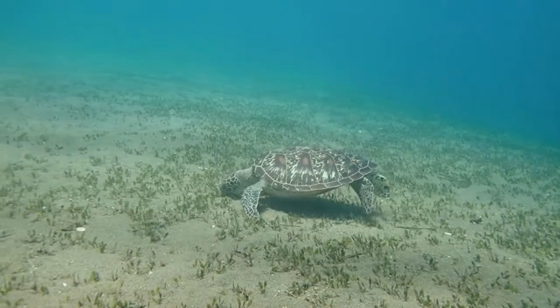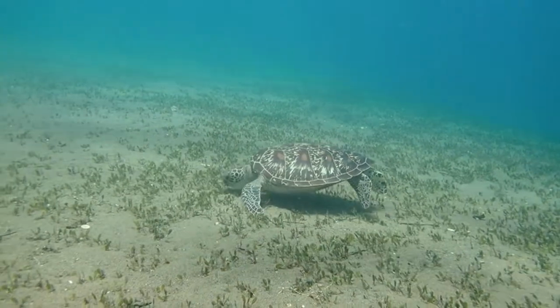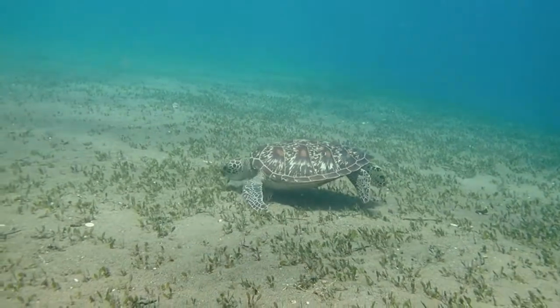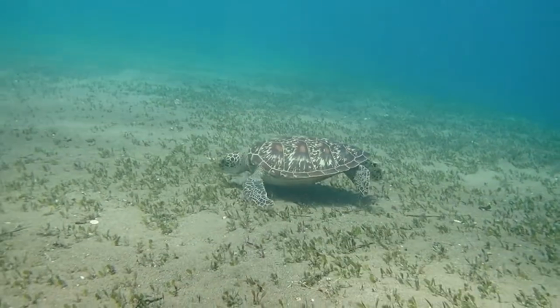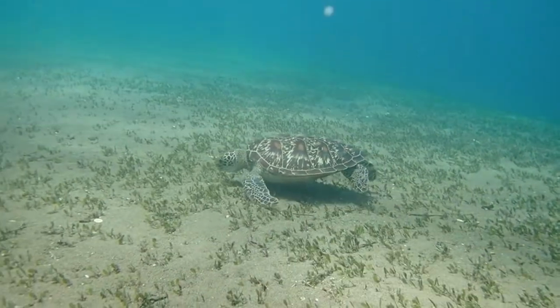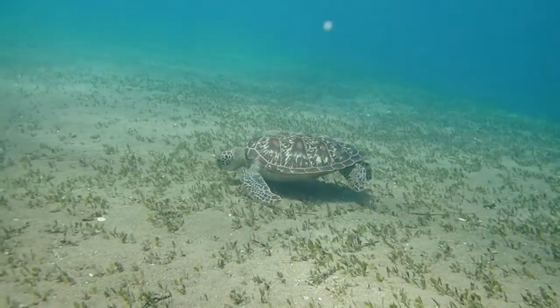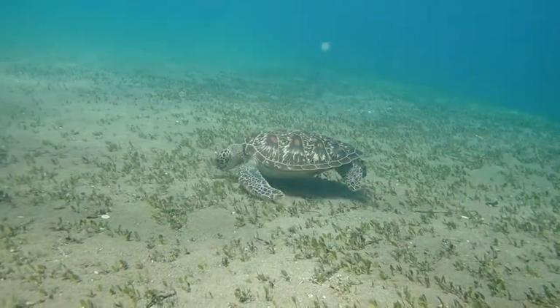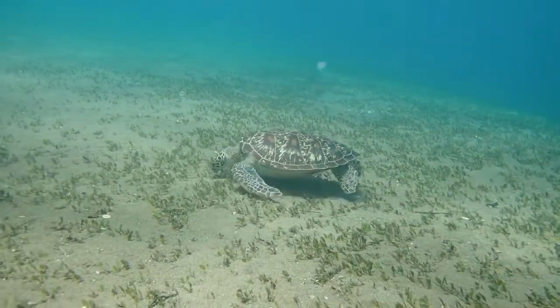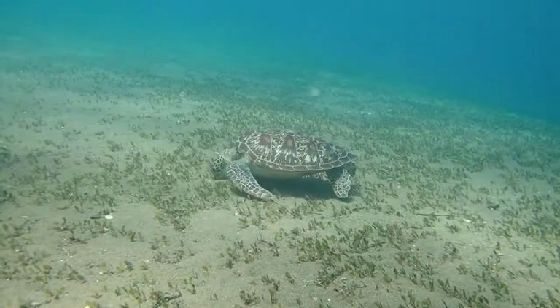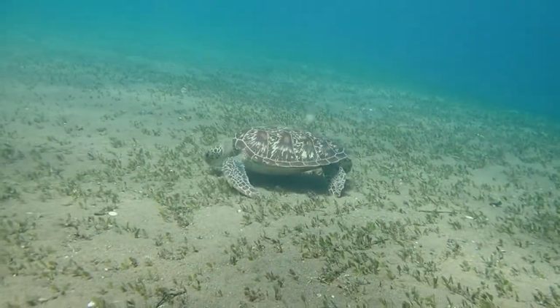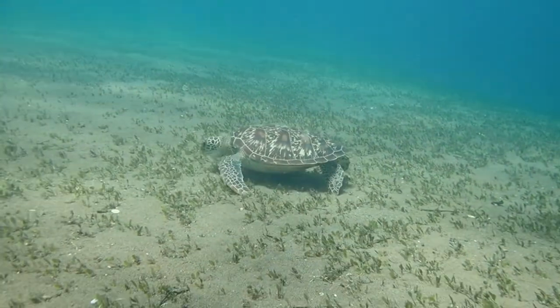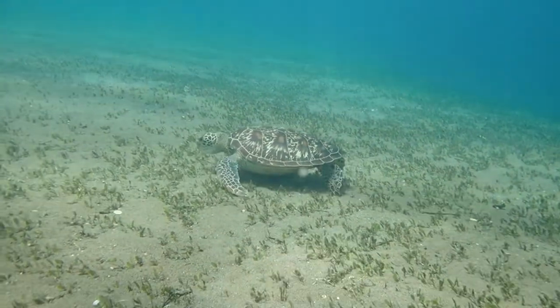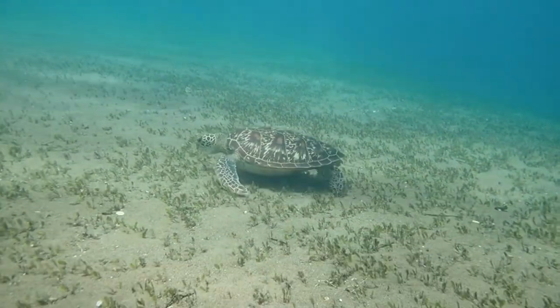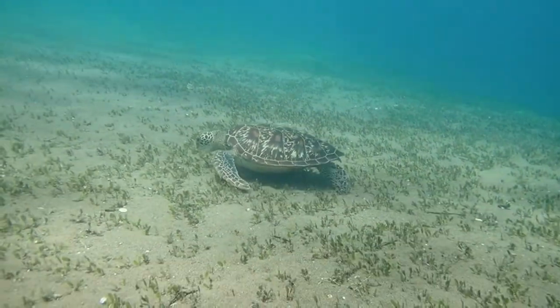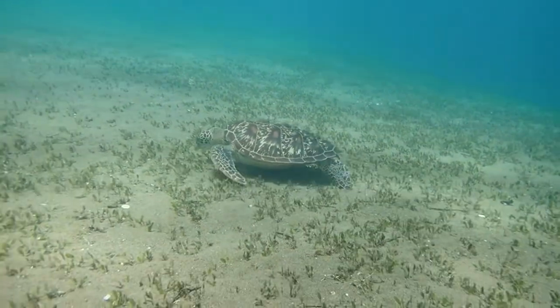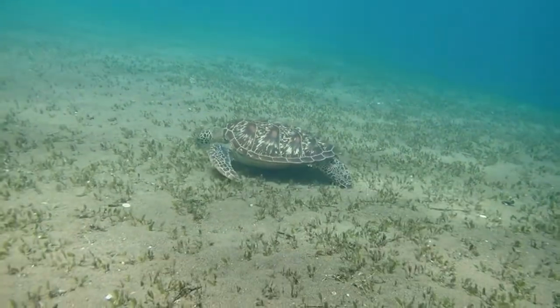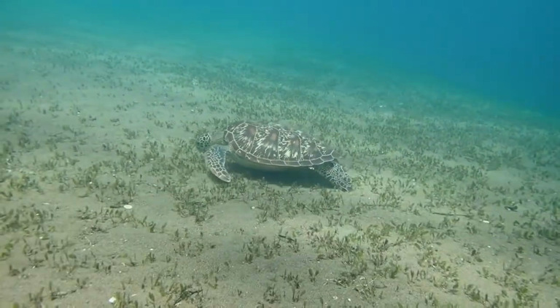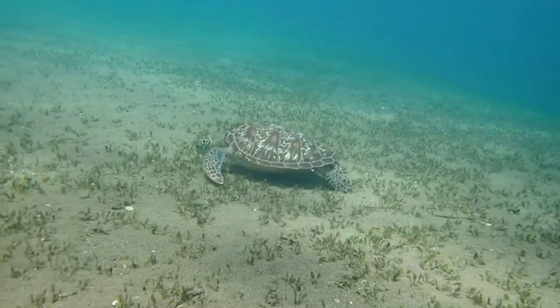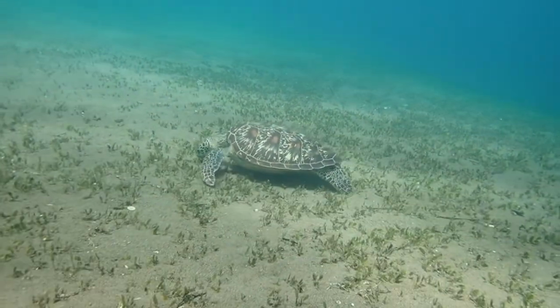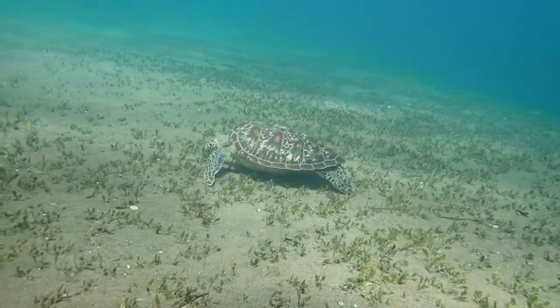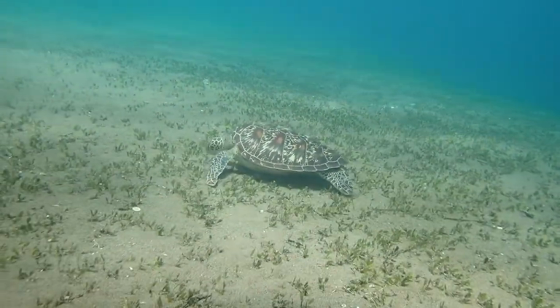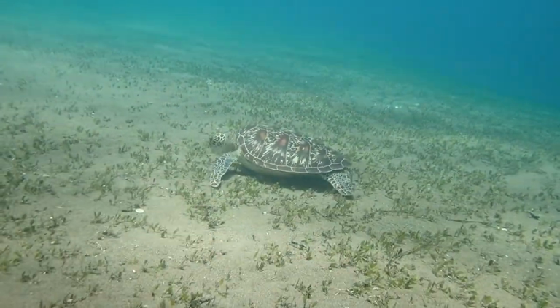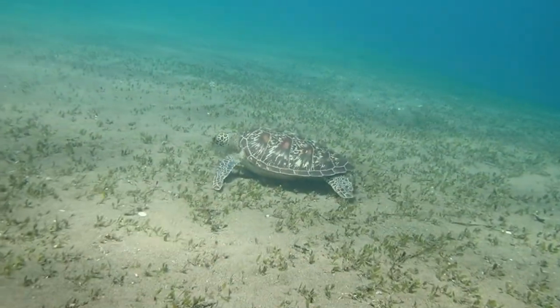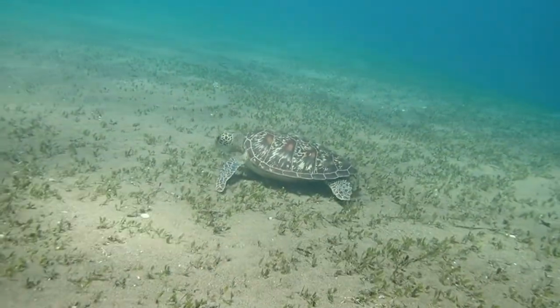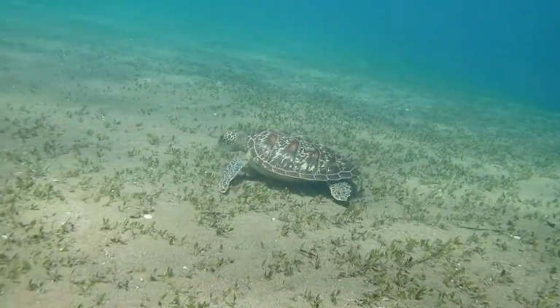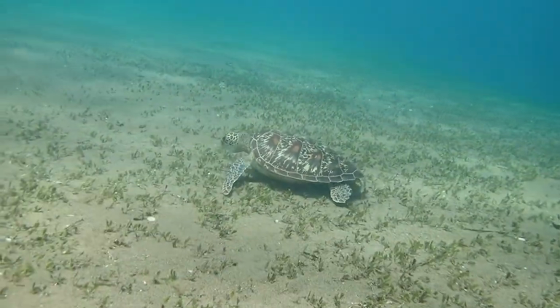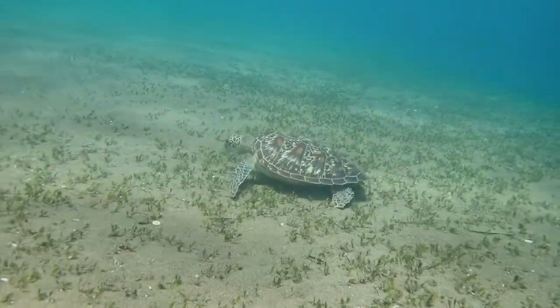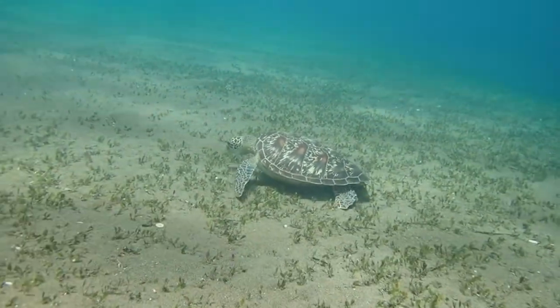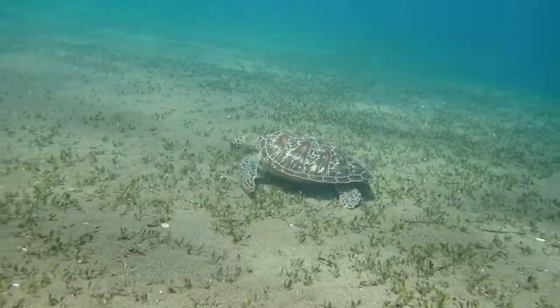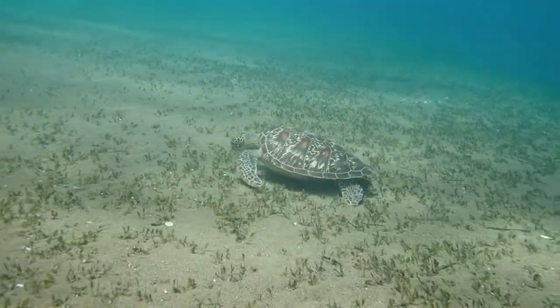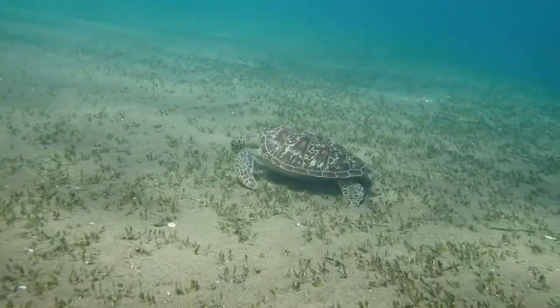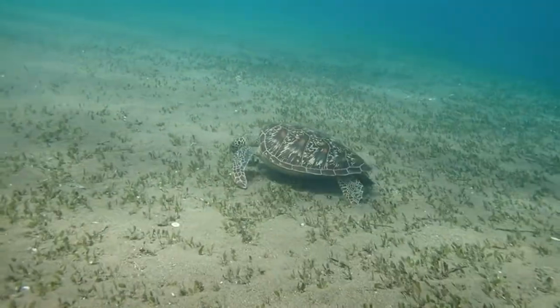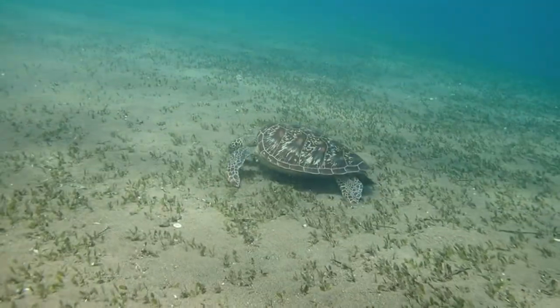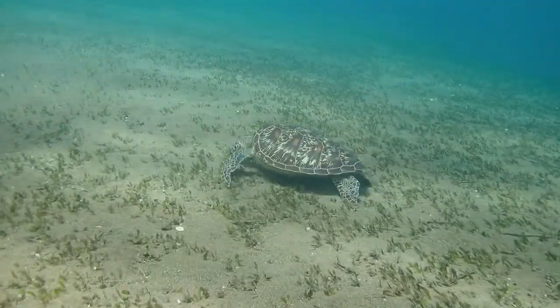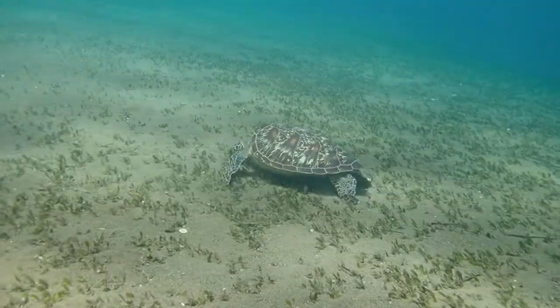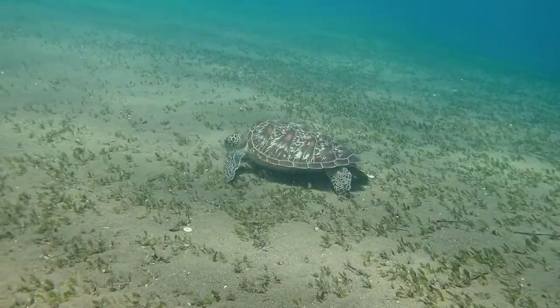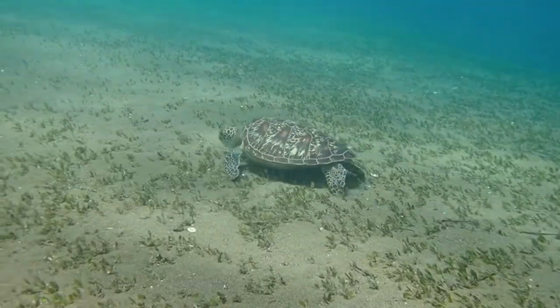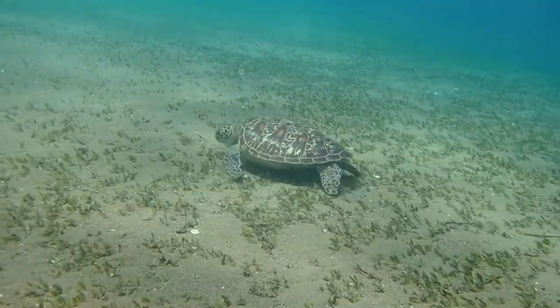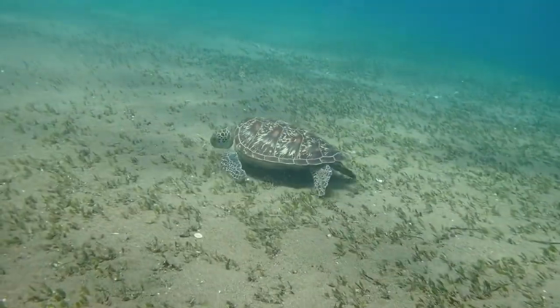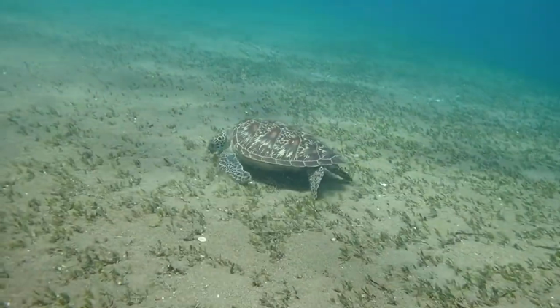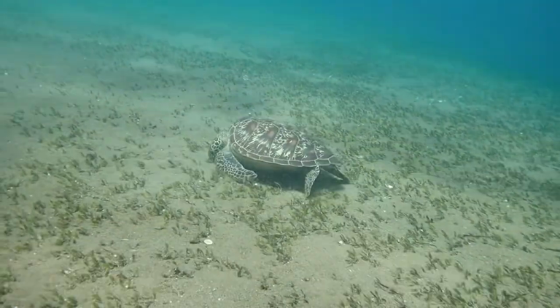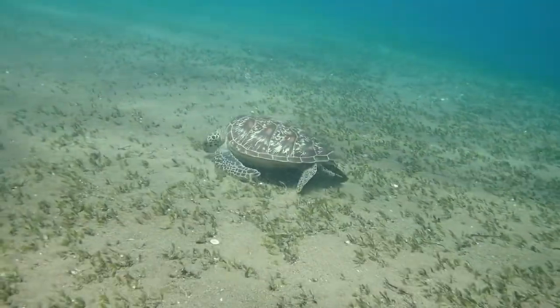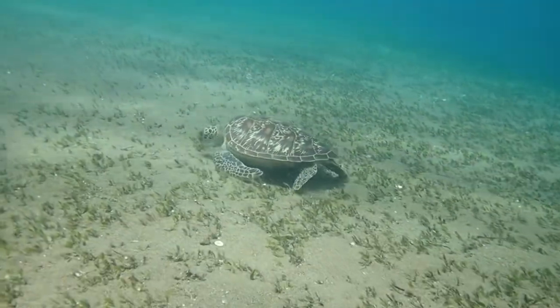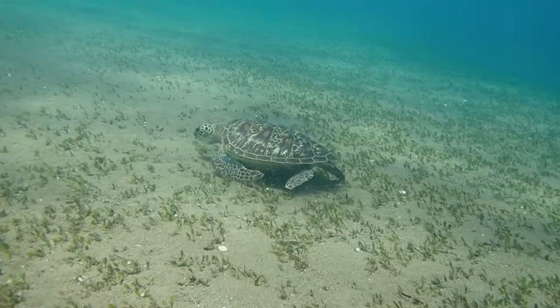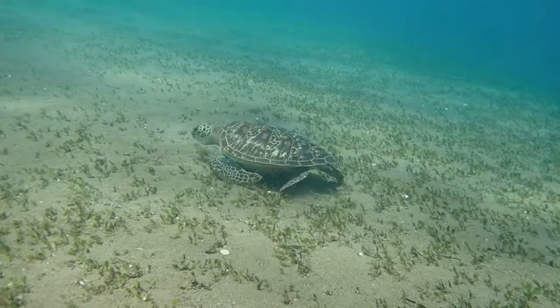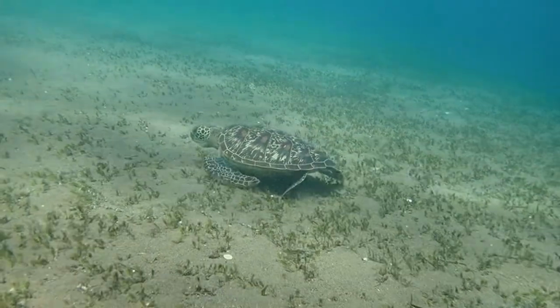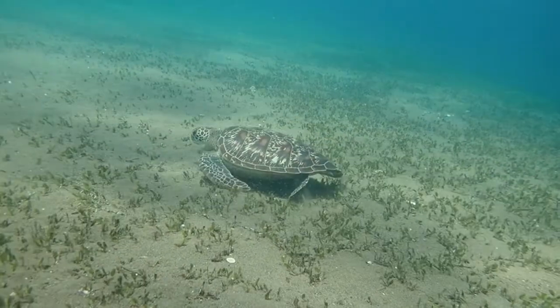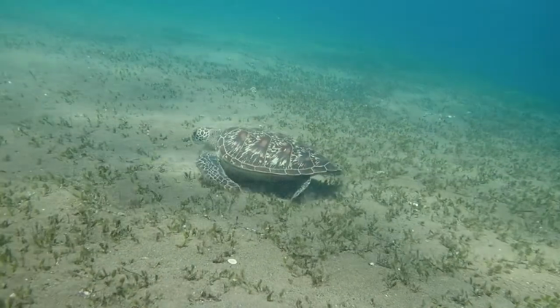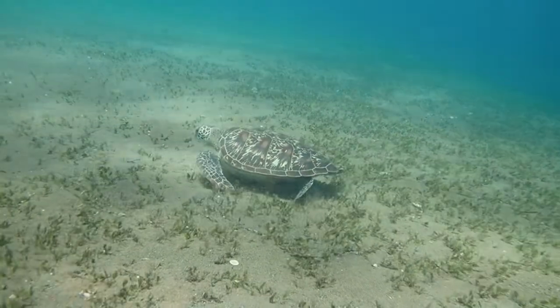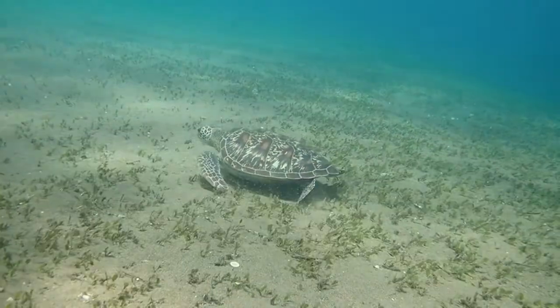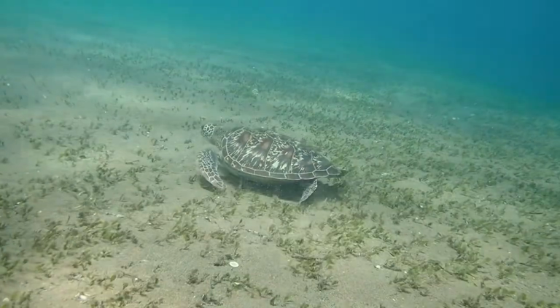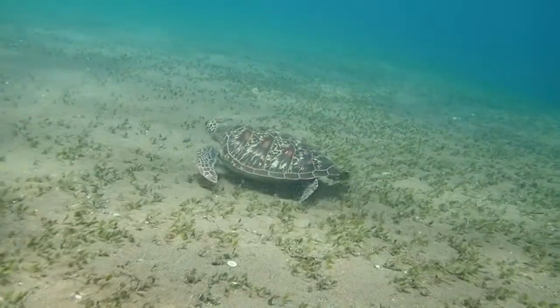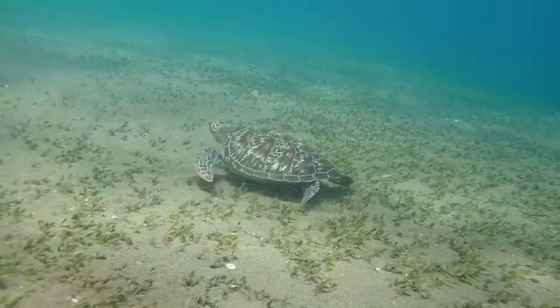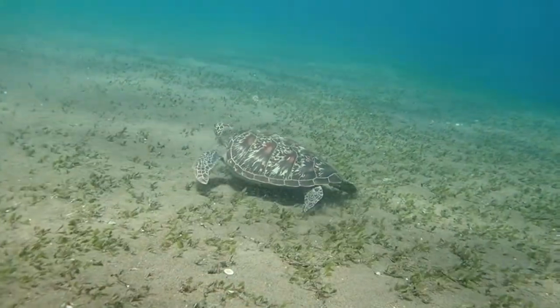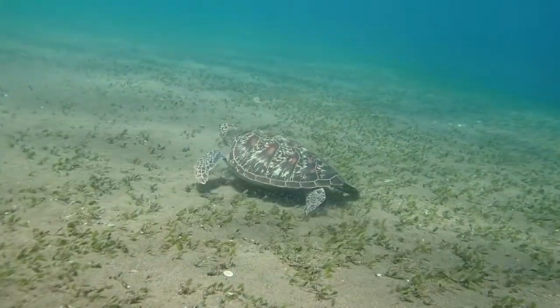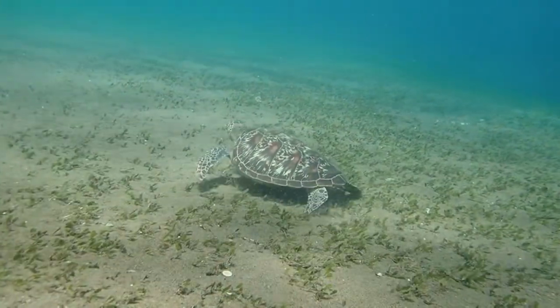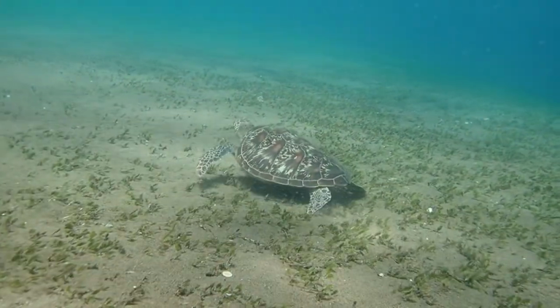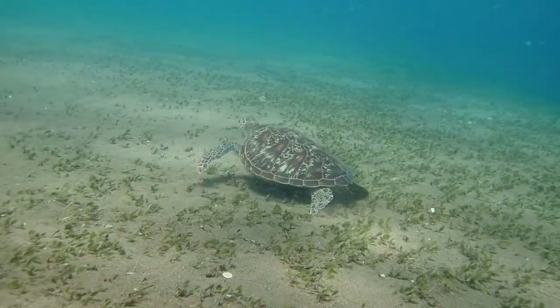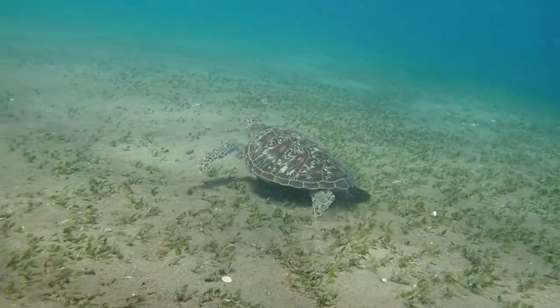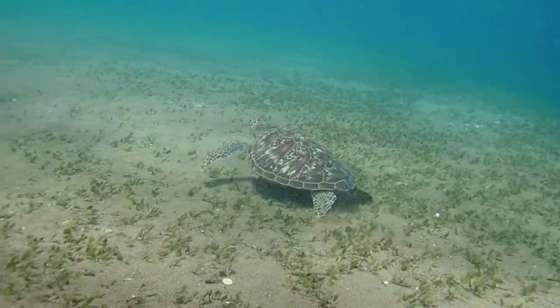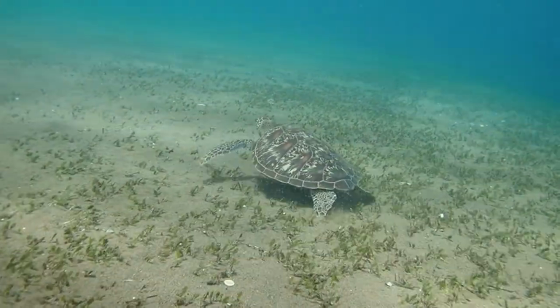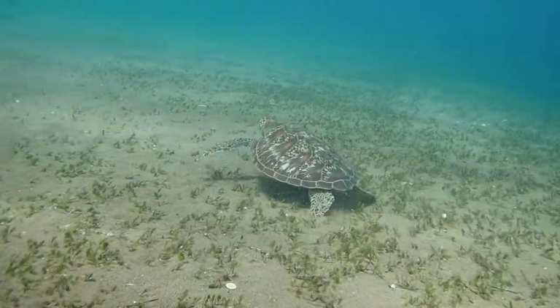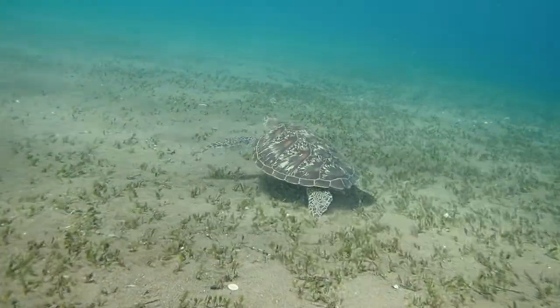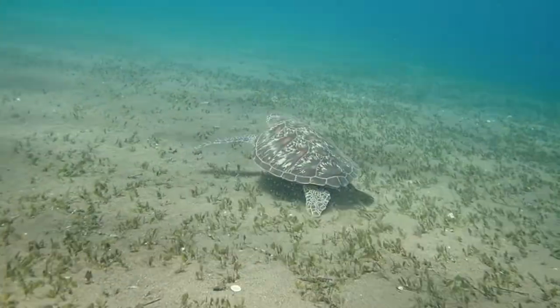Their pectoral fins are of course their front limbs, which in evolution got transformed into these powerful flippers.